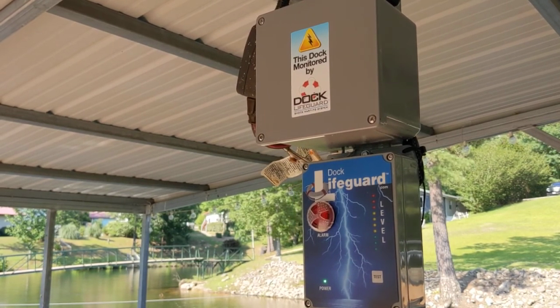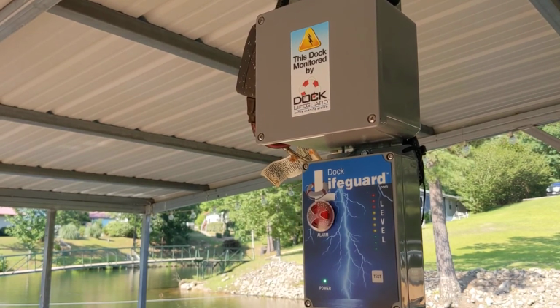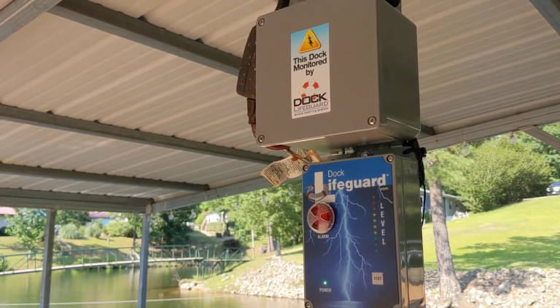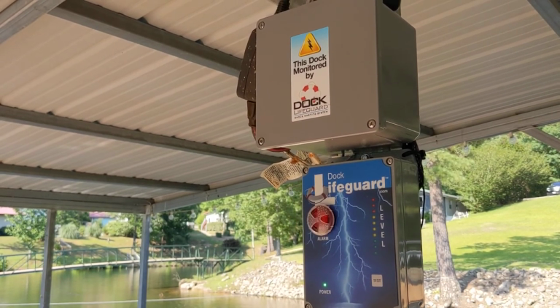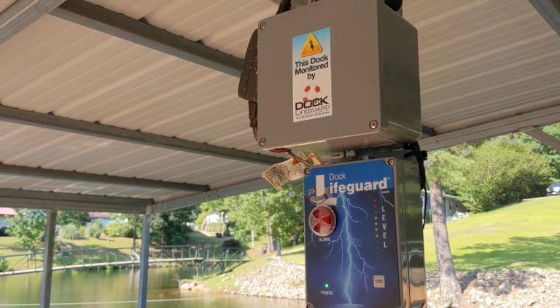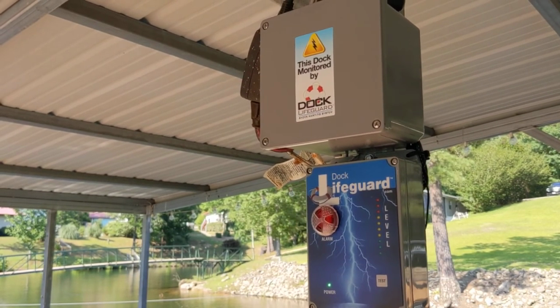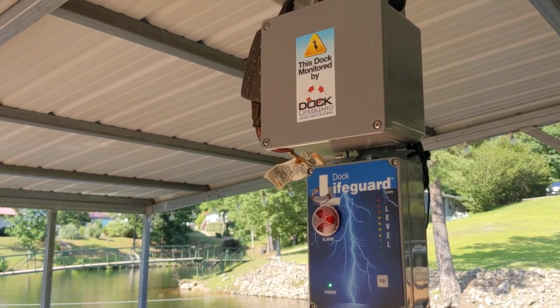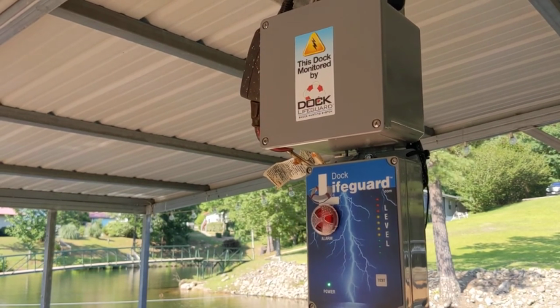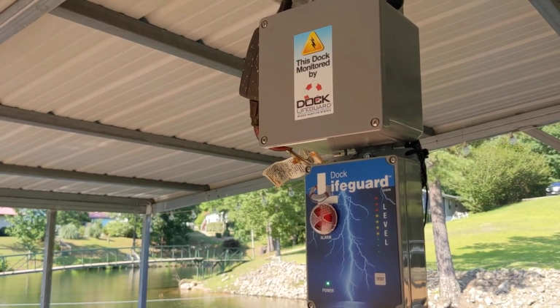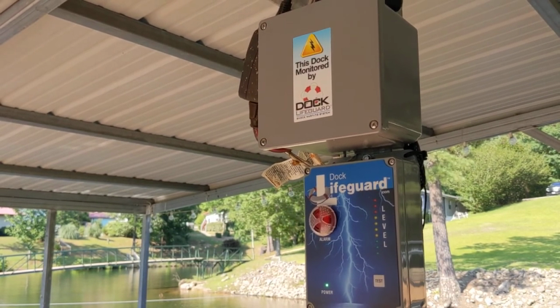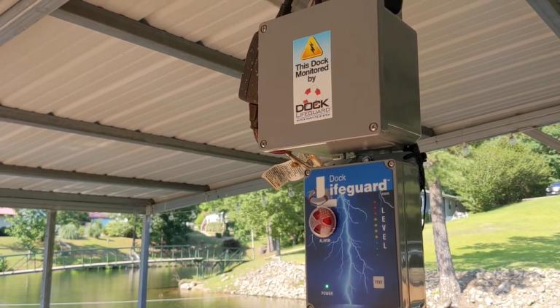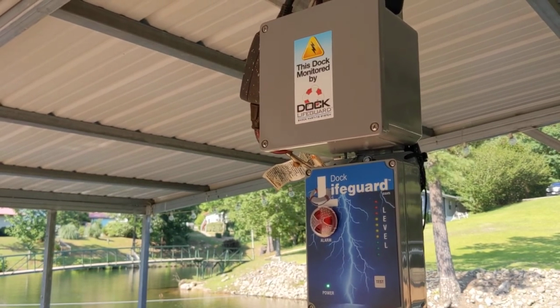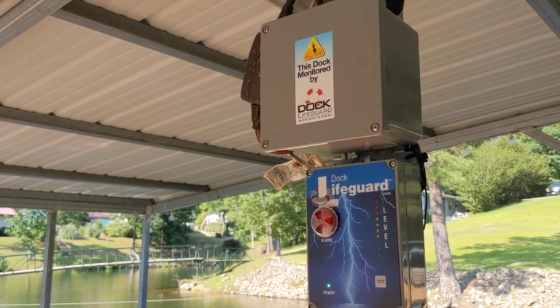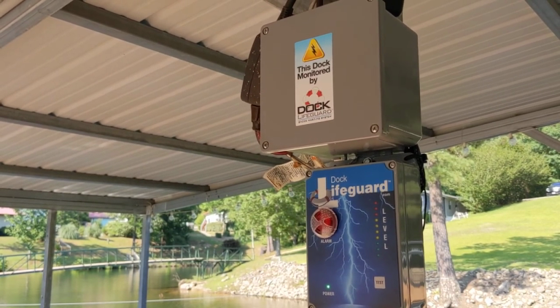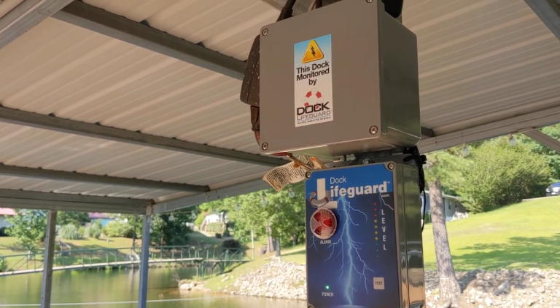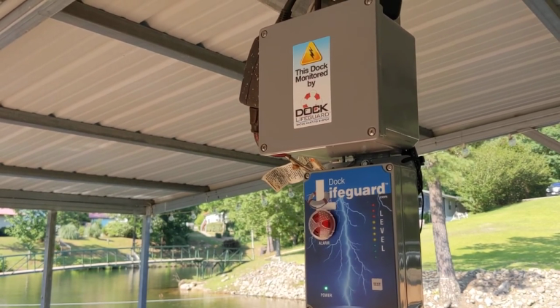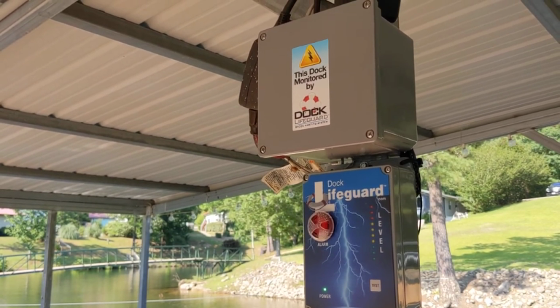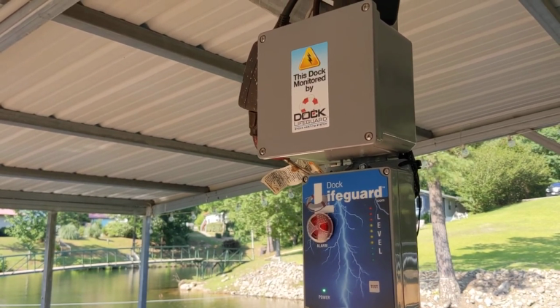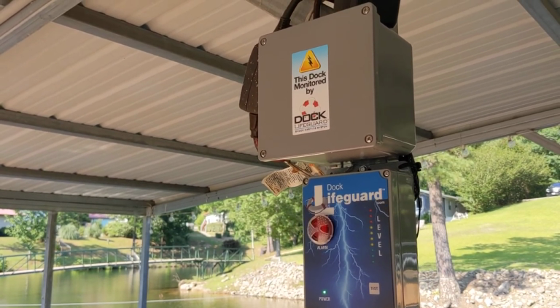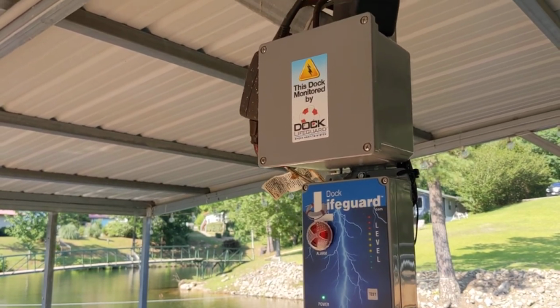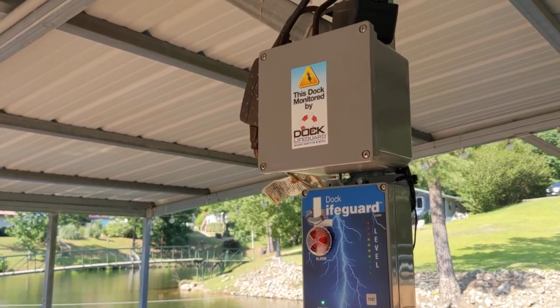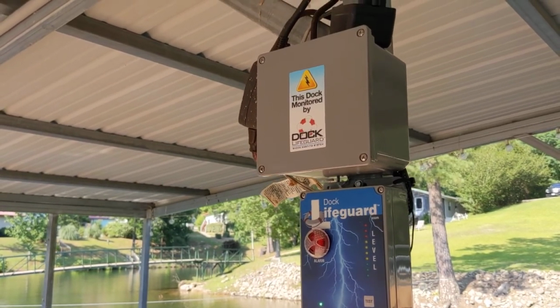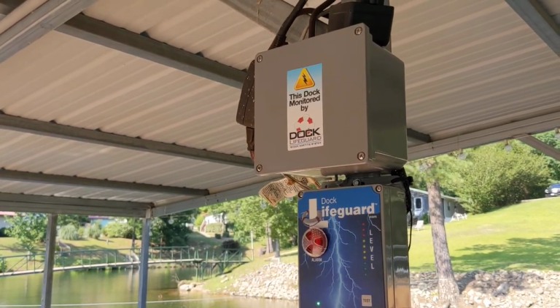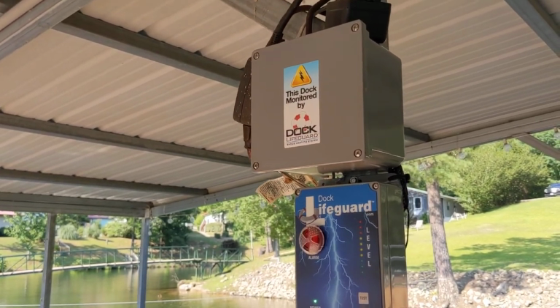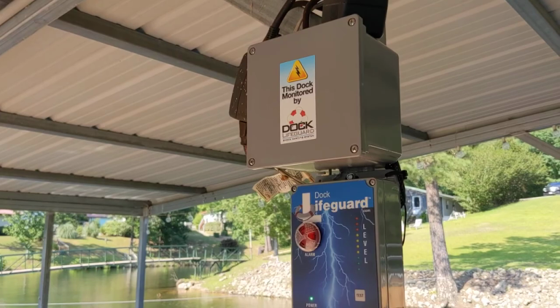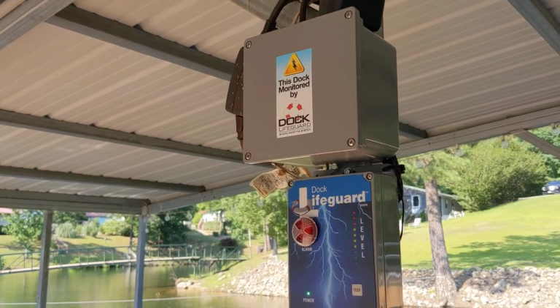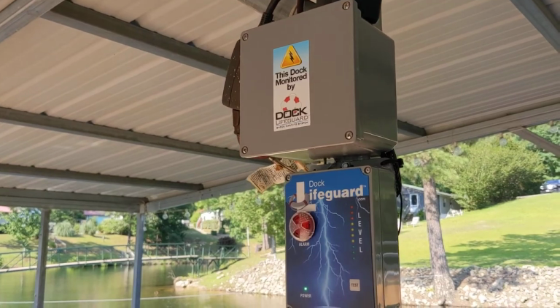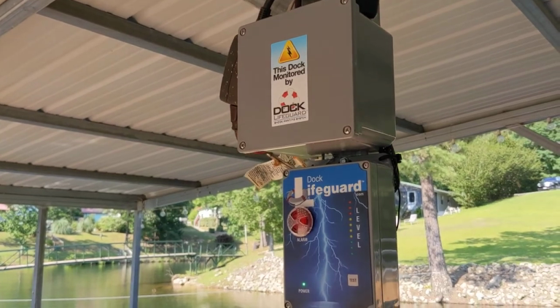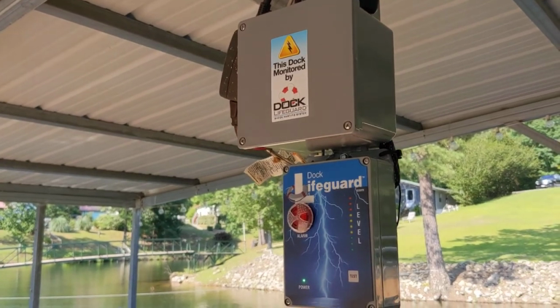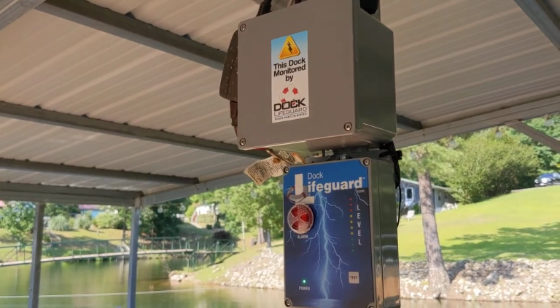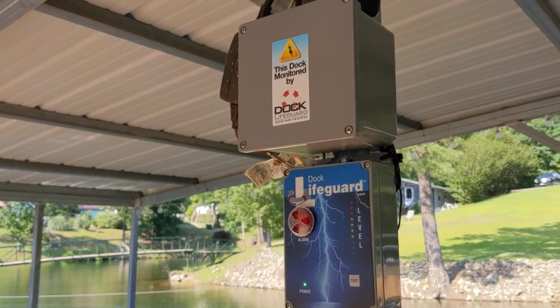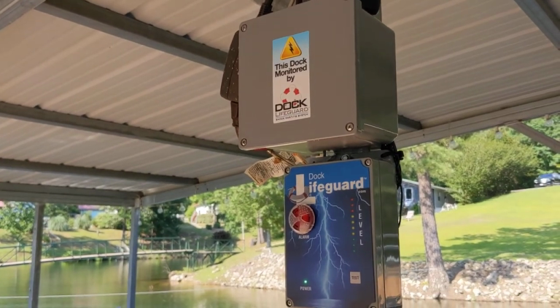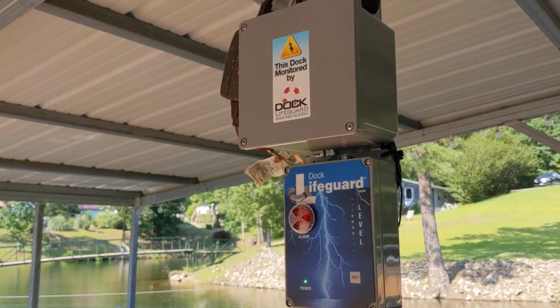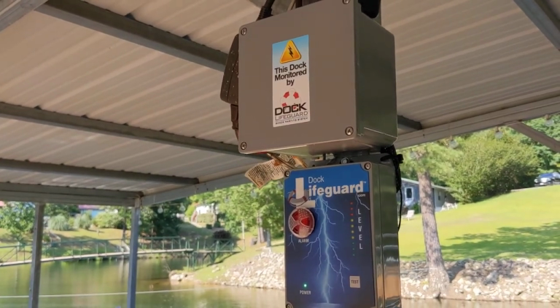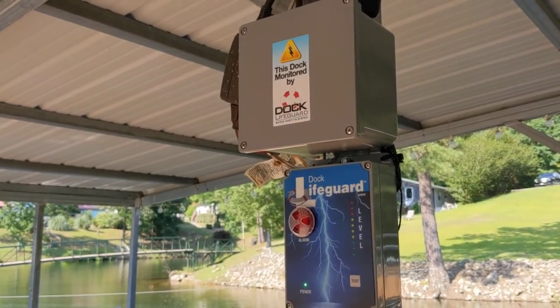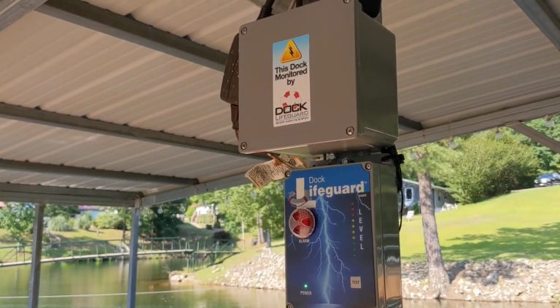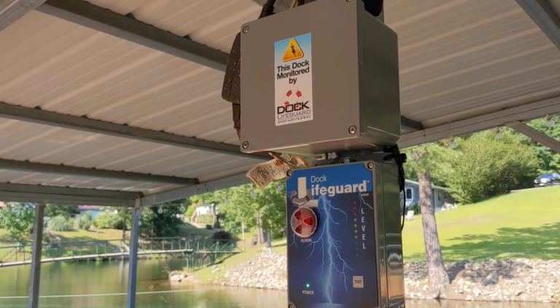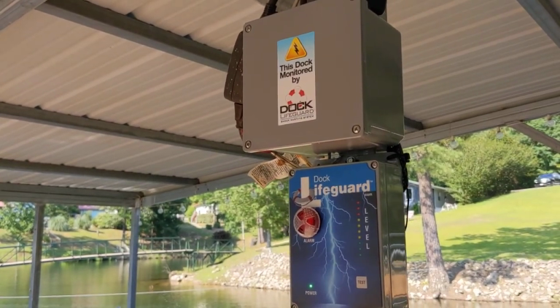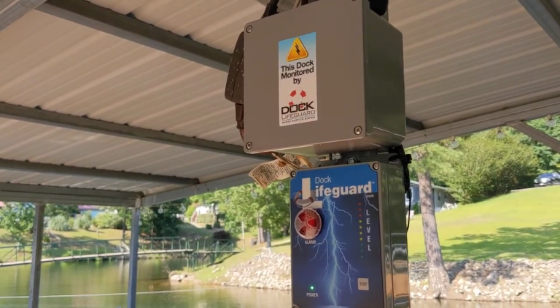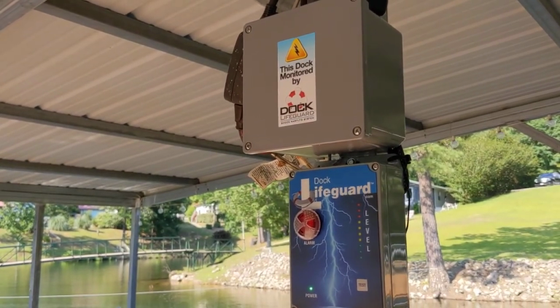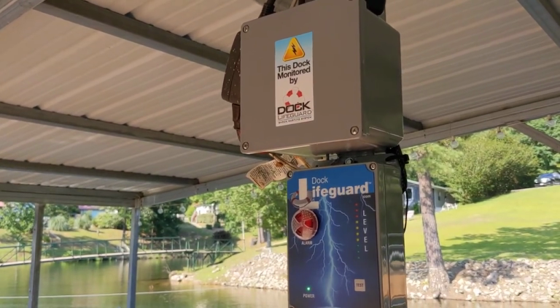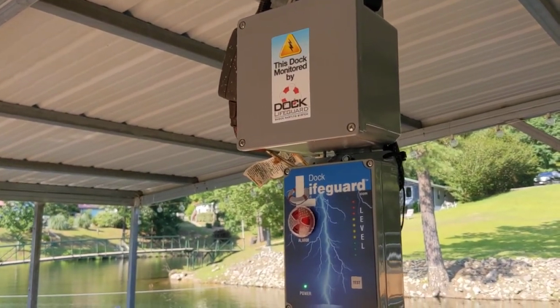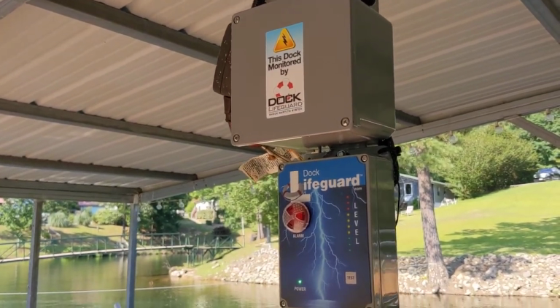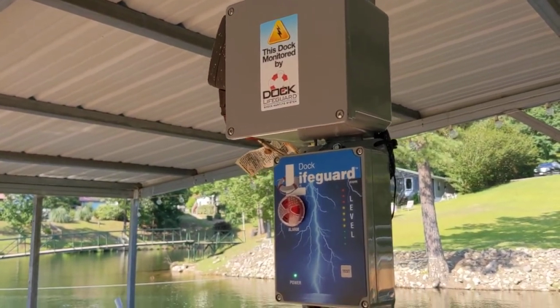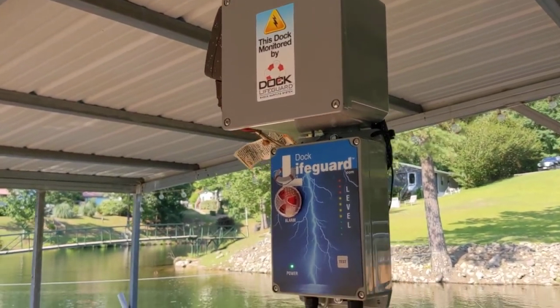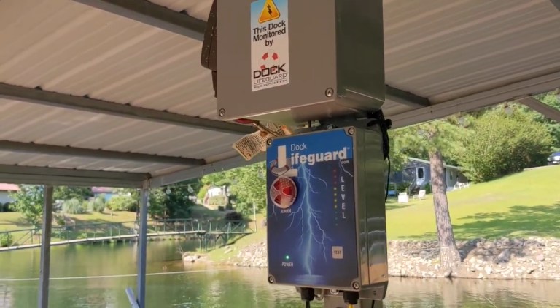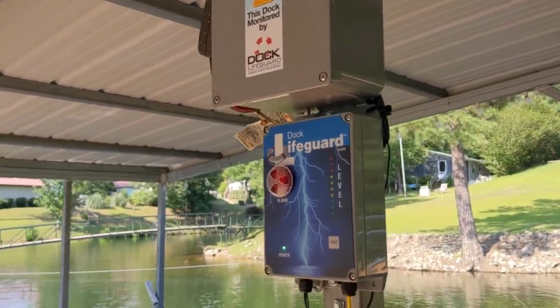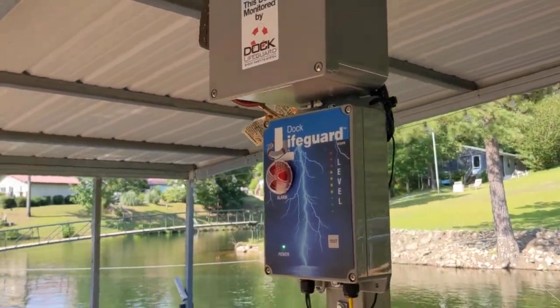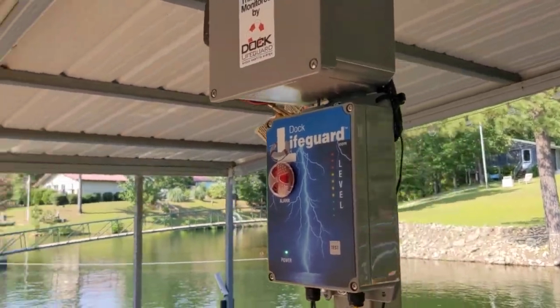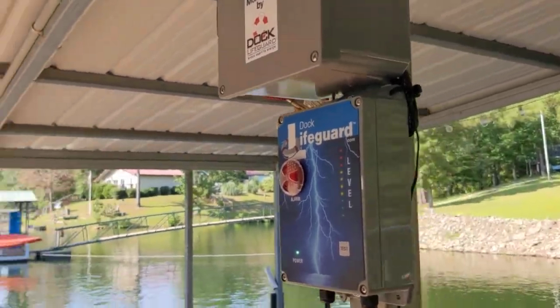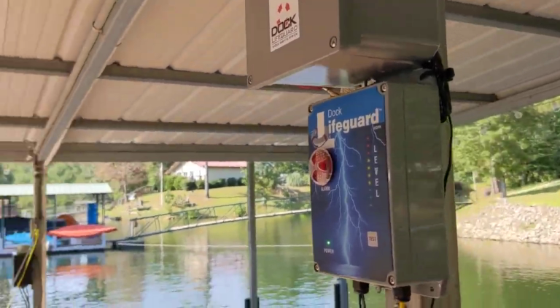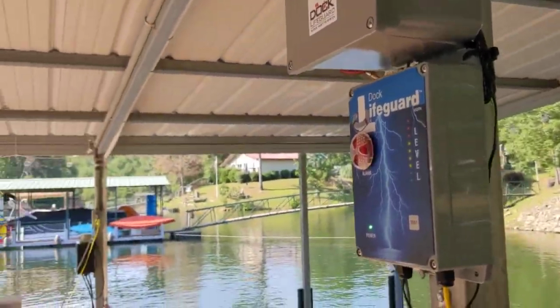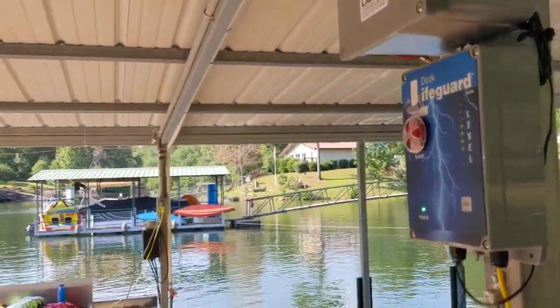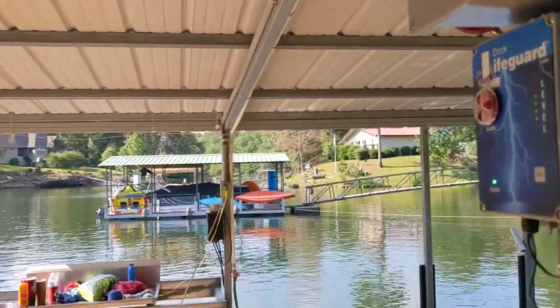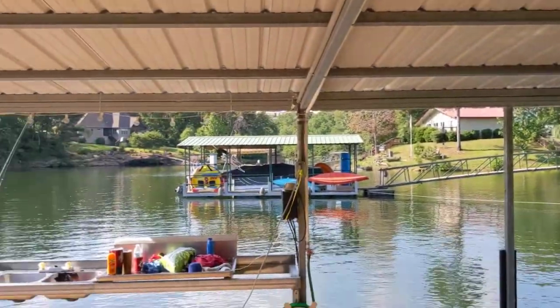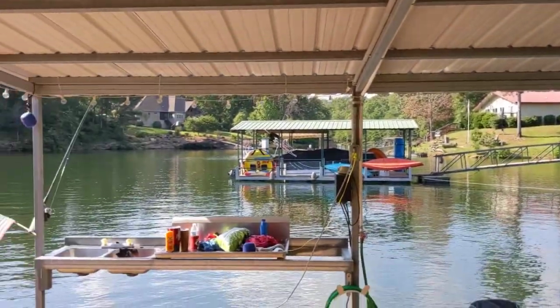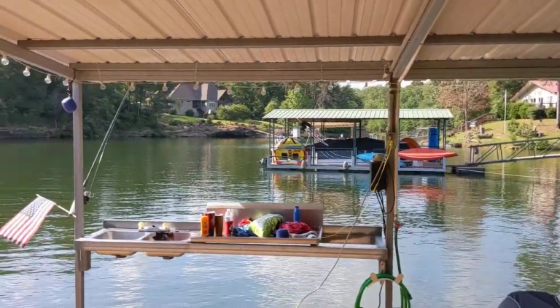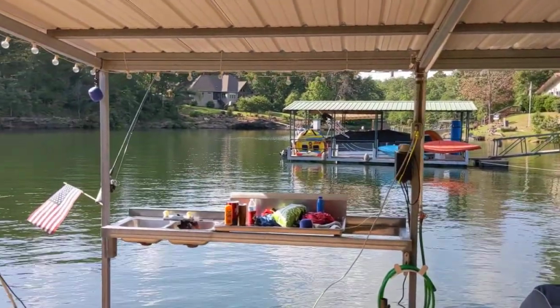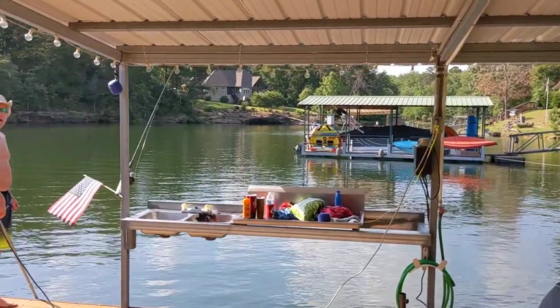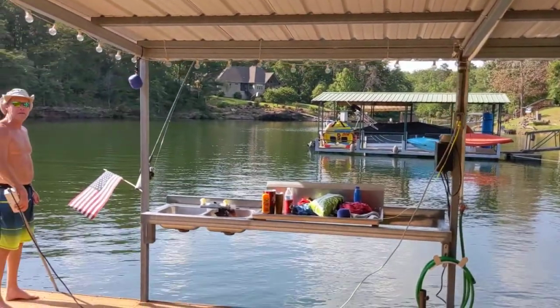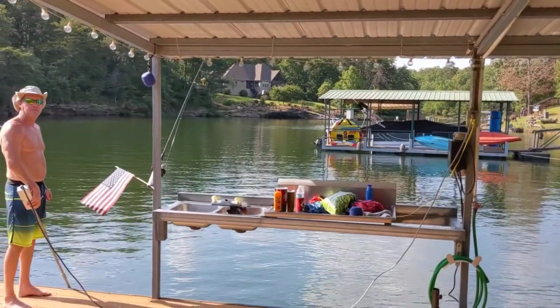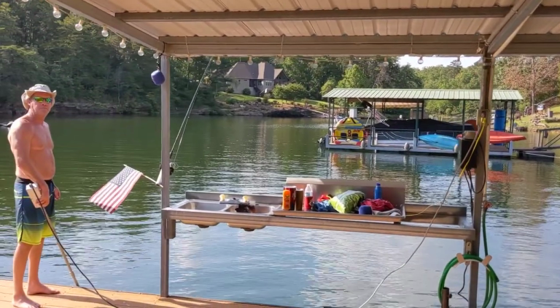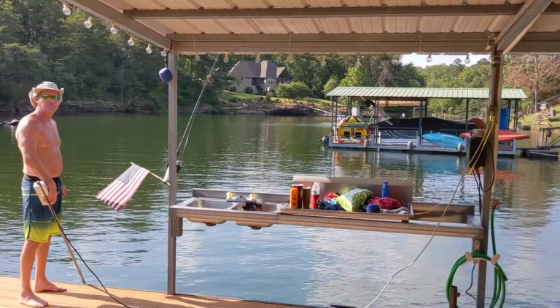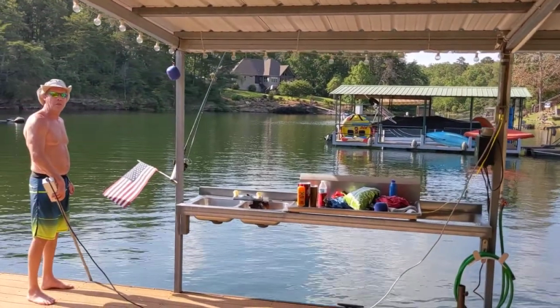We're at Lewis Smith Lake. We just installed the Dock Lifeguard system with a battery backup option, and now we're going to test it. We're going to put electricity into the water.